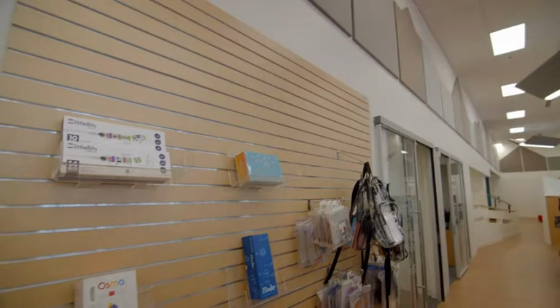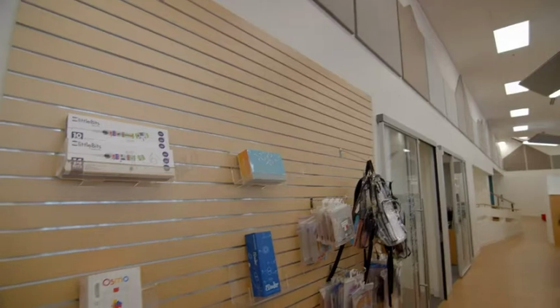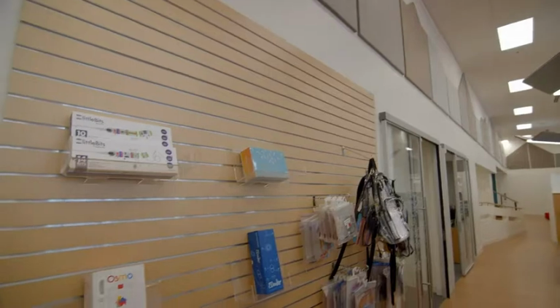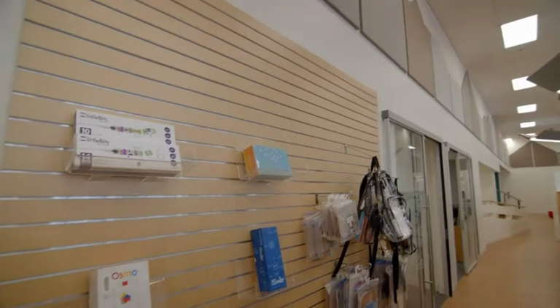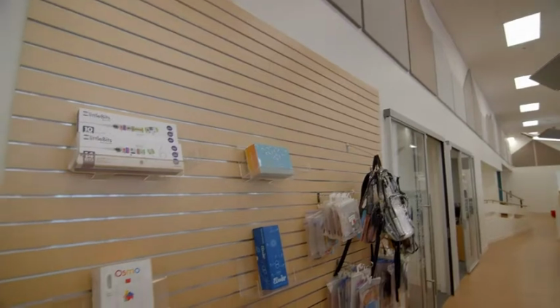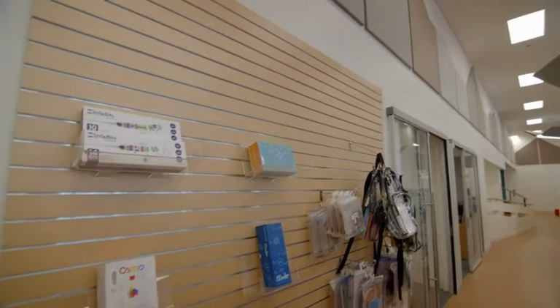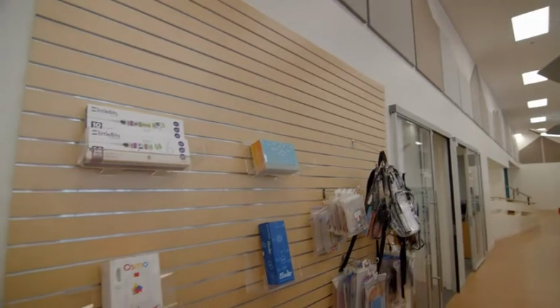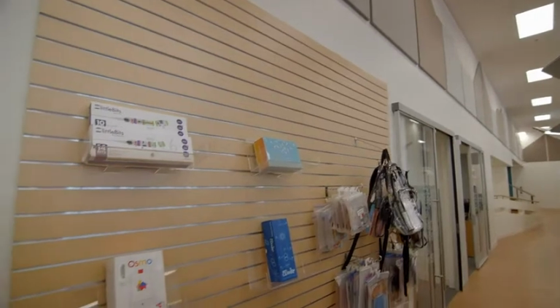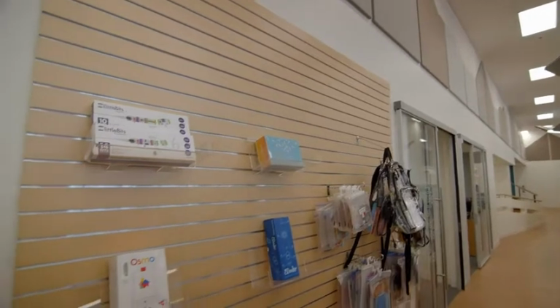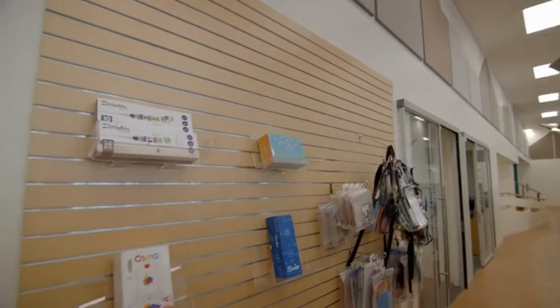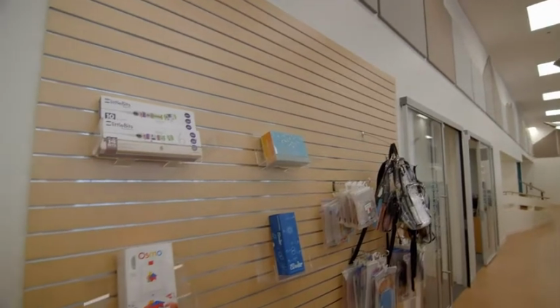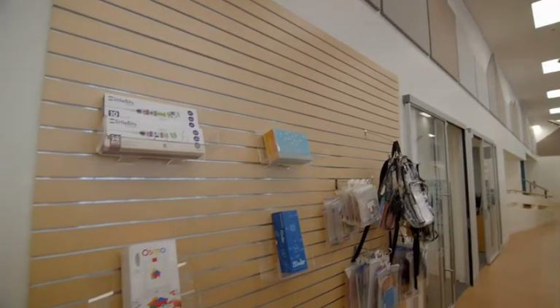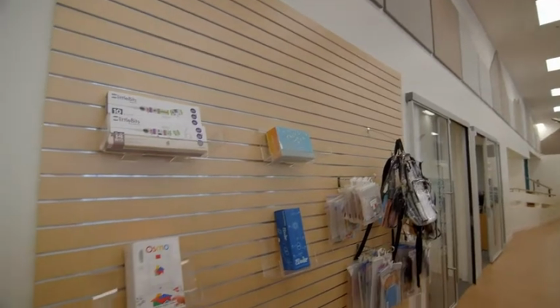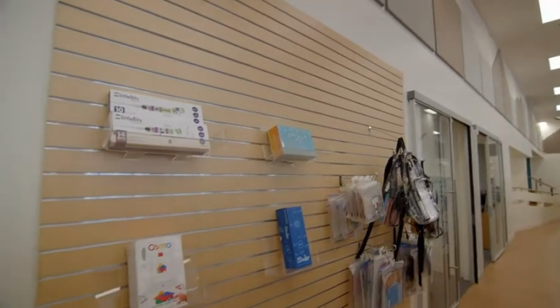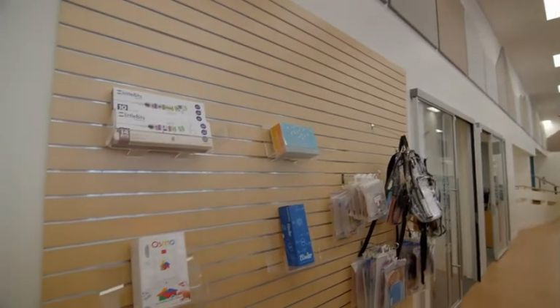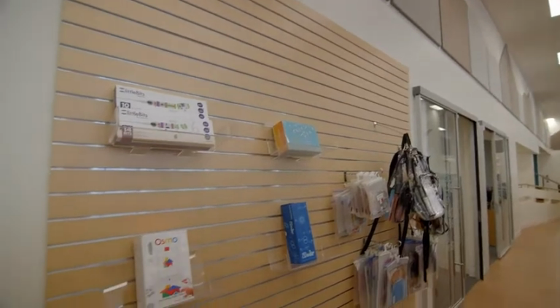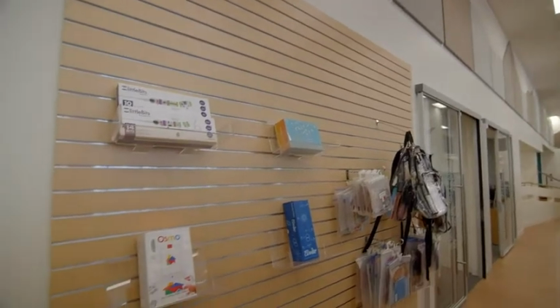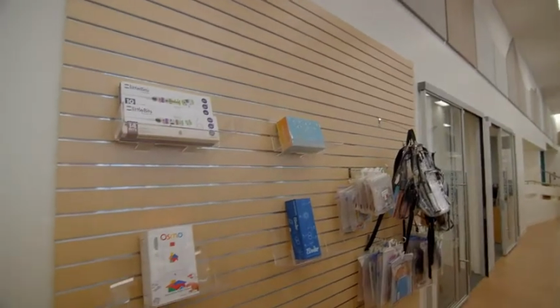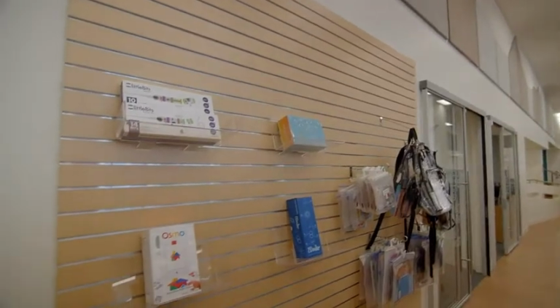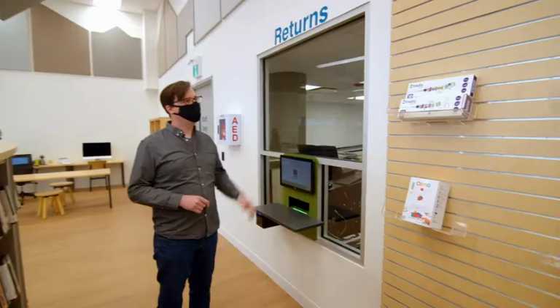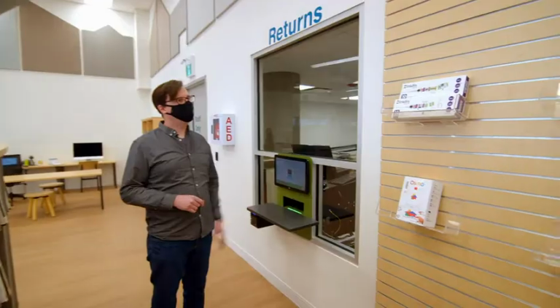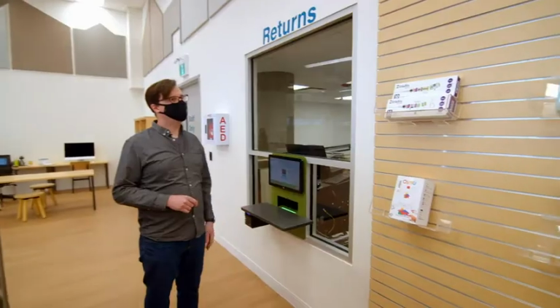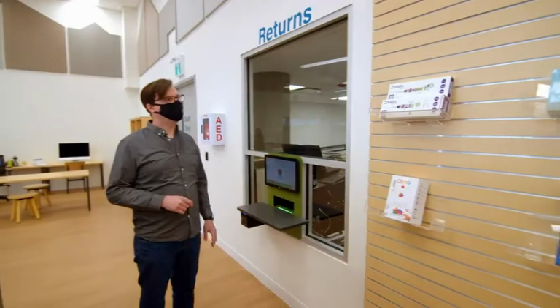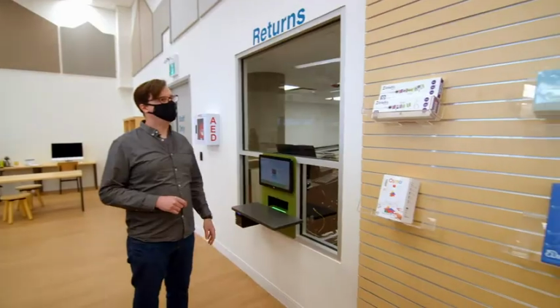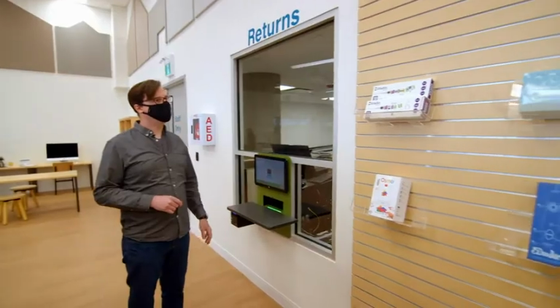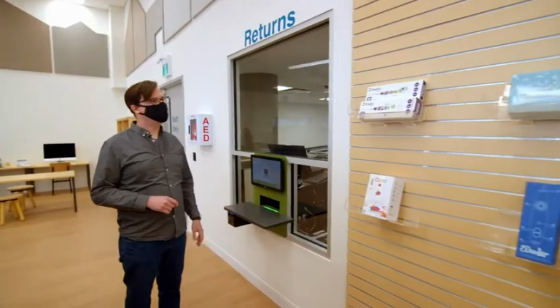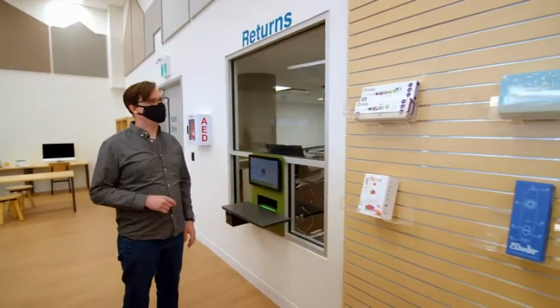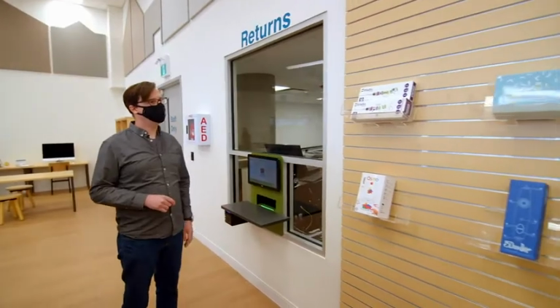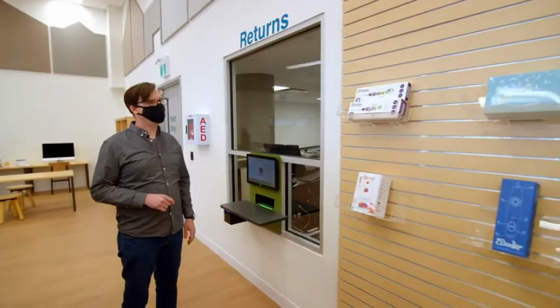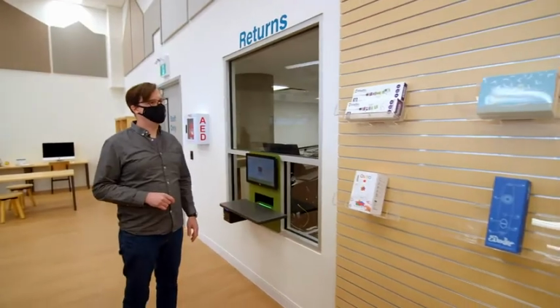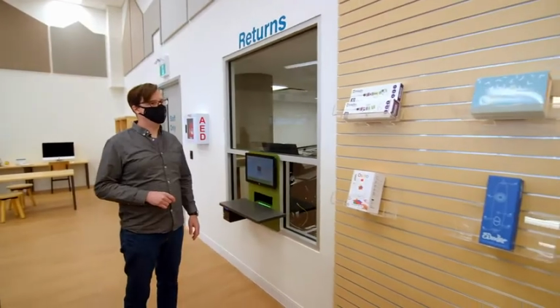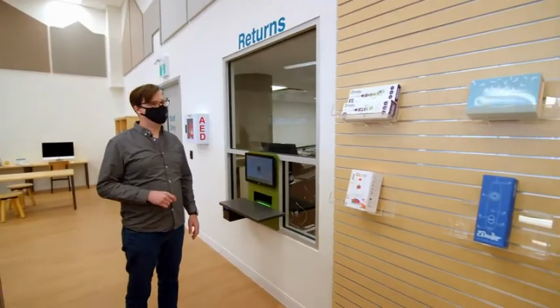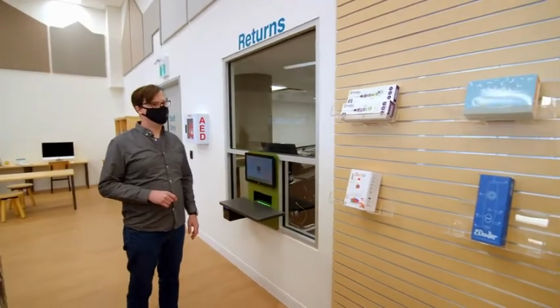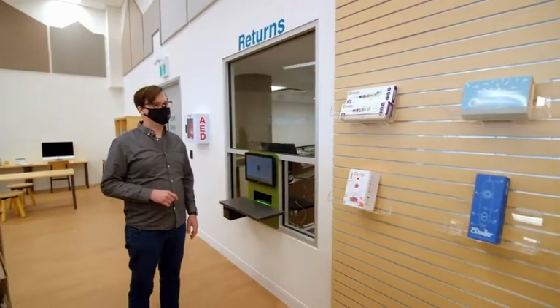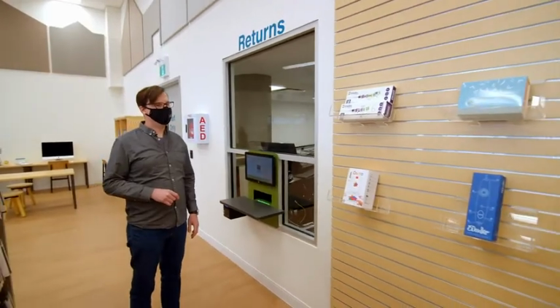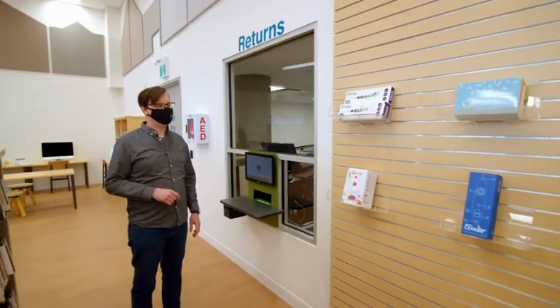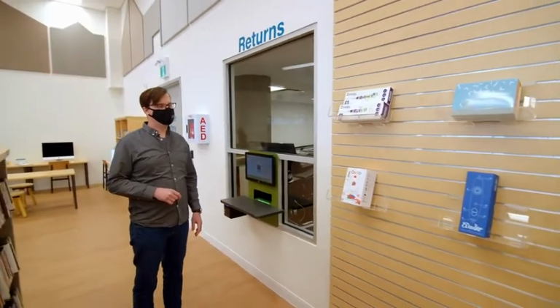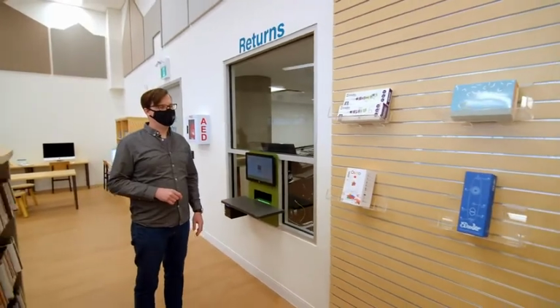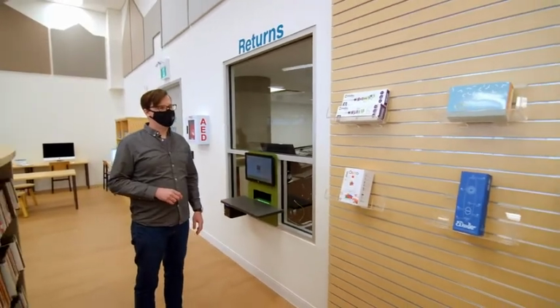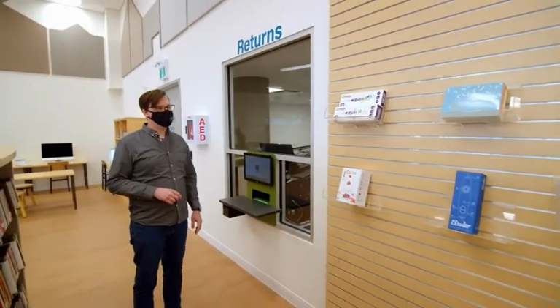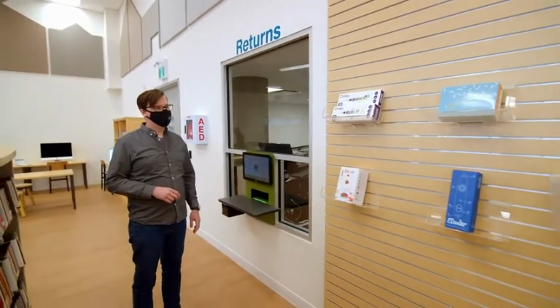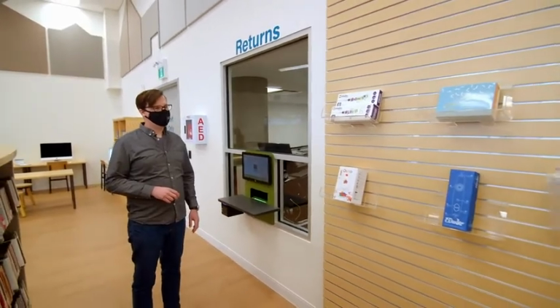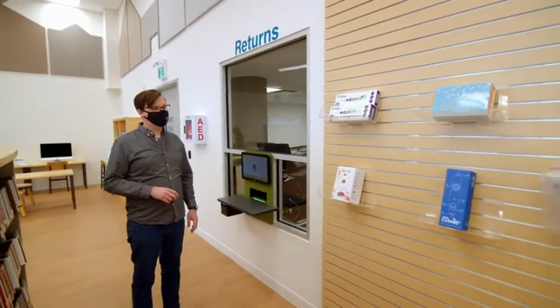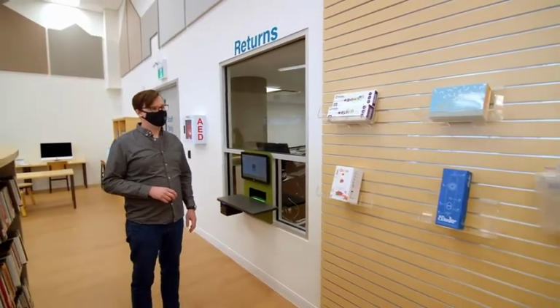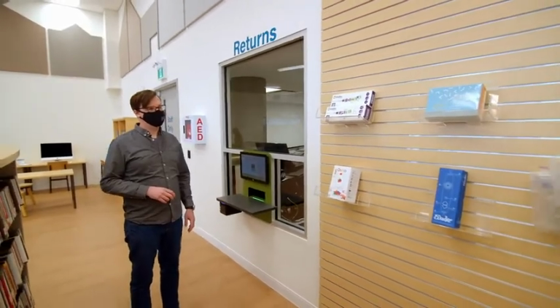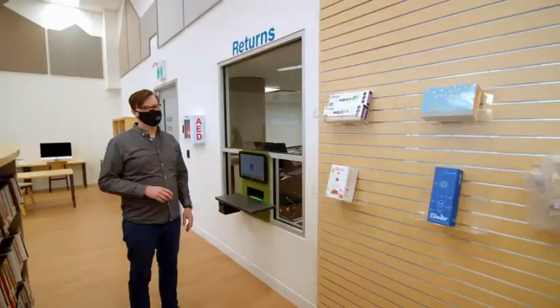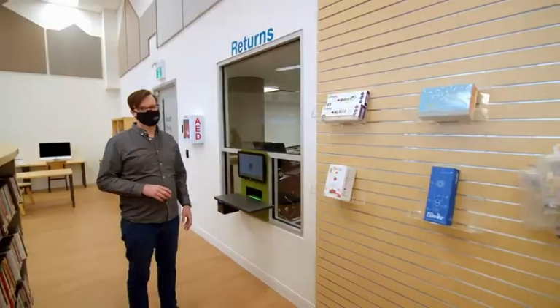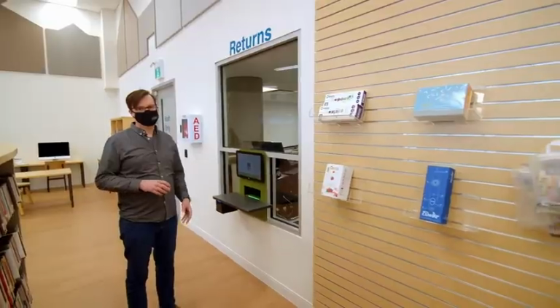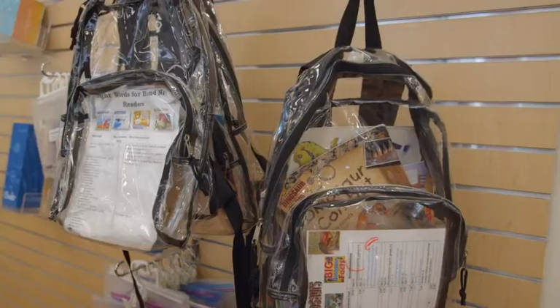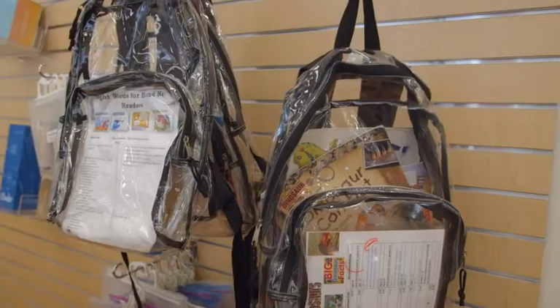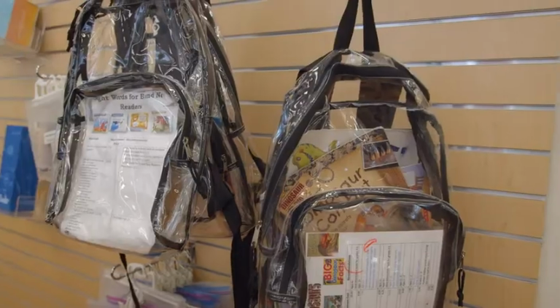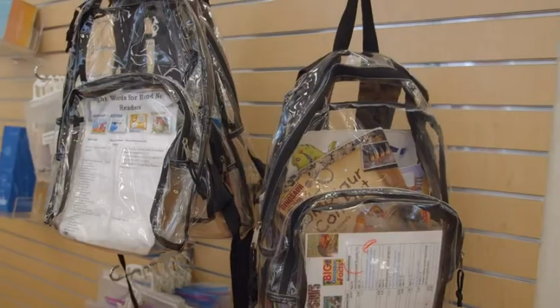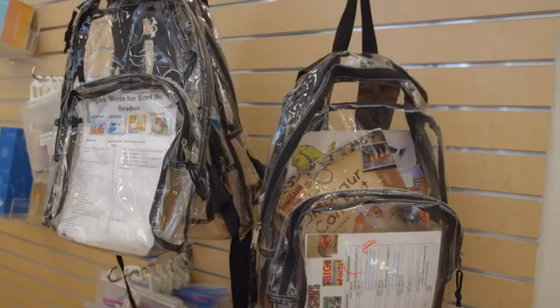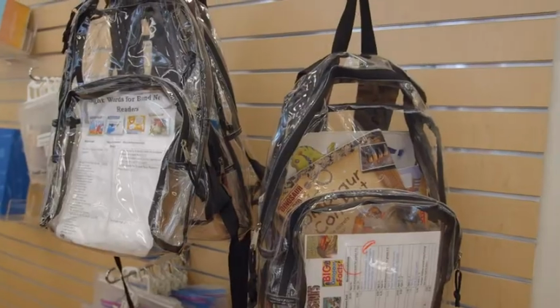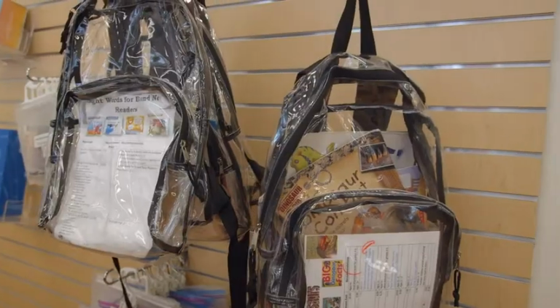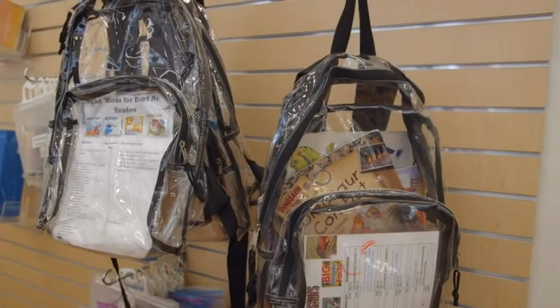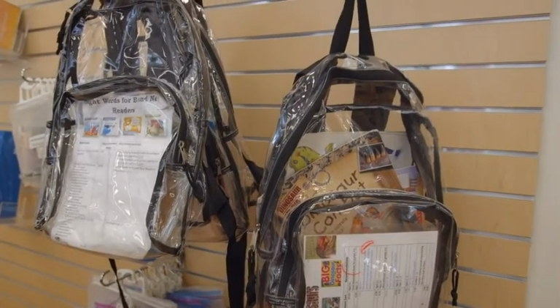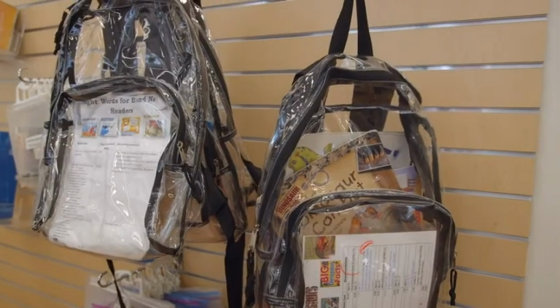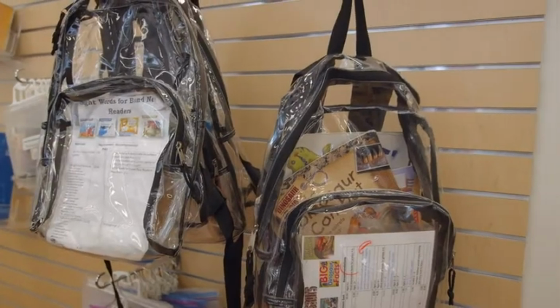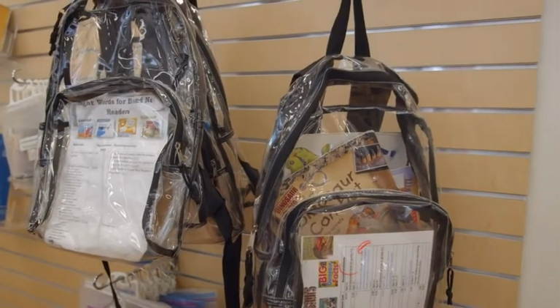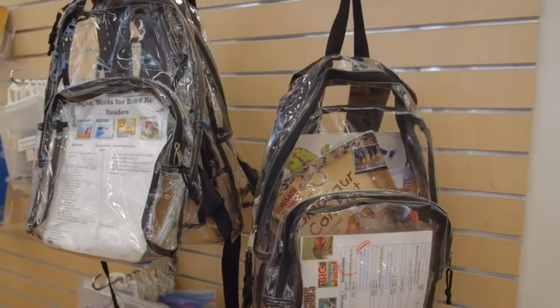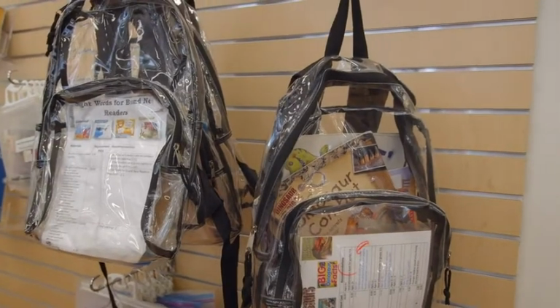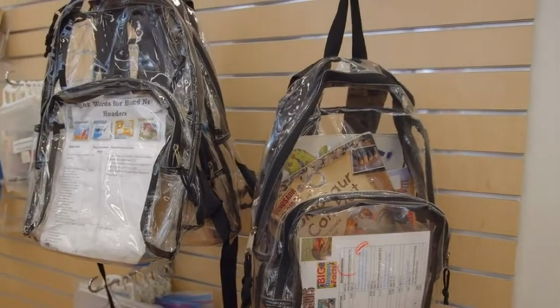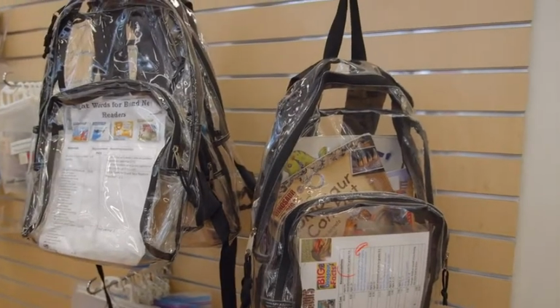This wall is a little bare right now but eventually we're going to have a lot of different pieces of technology for people to borrow.